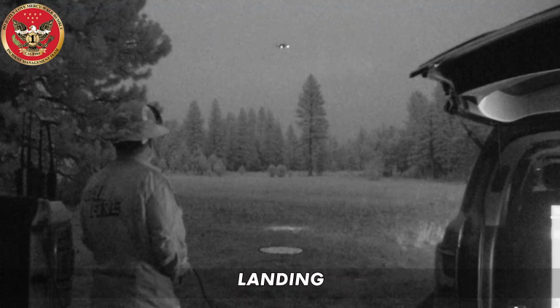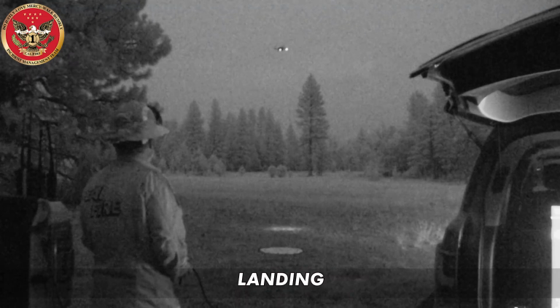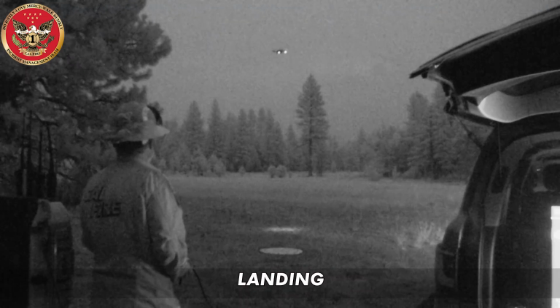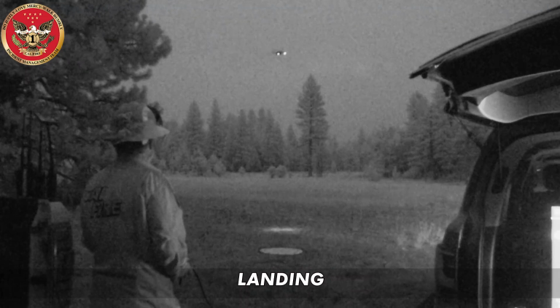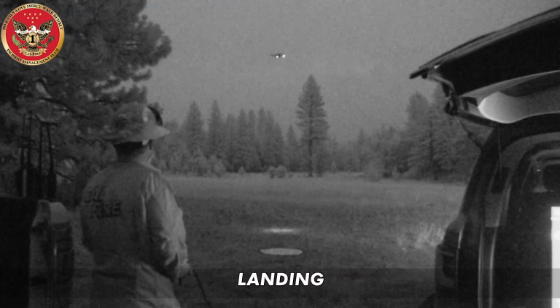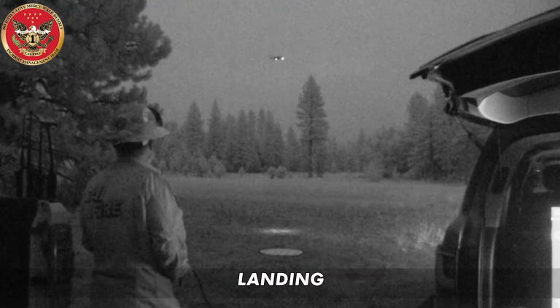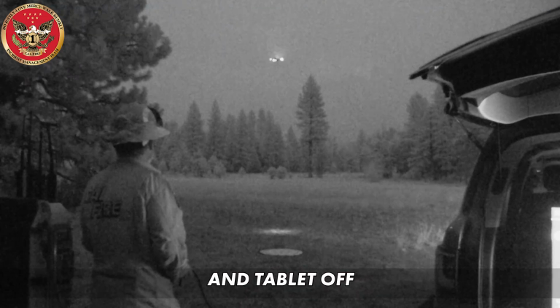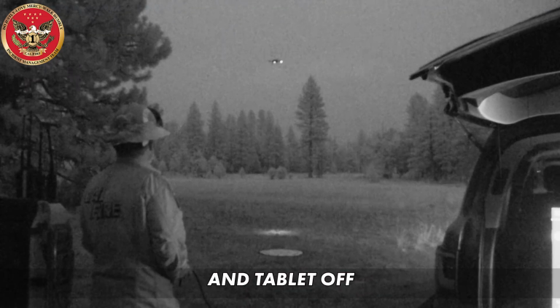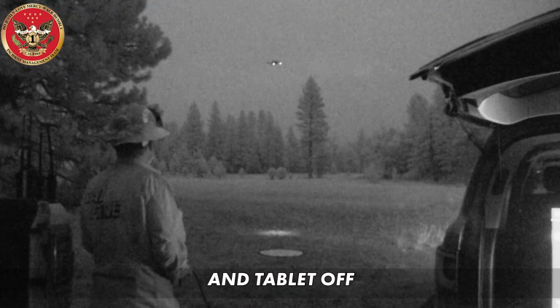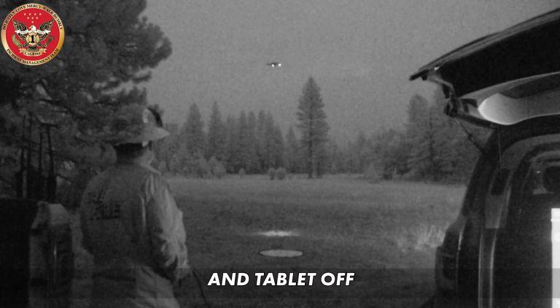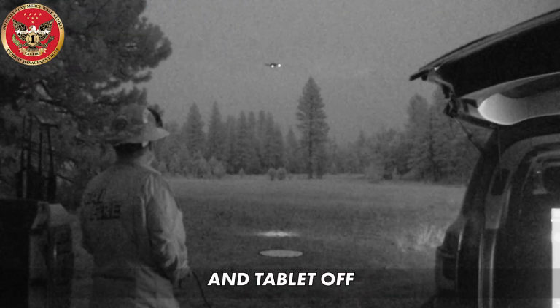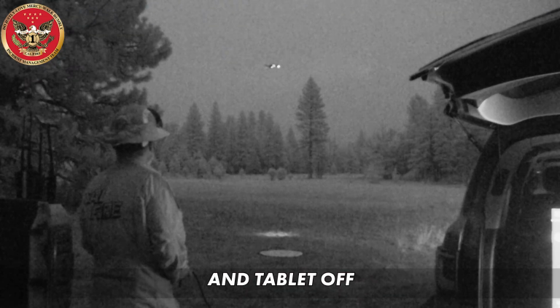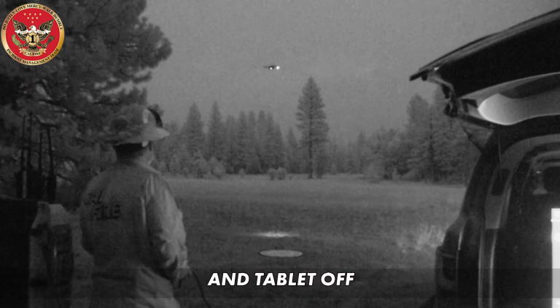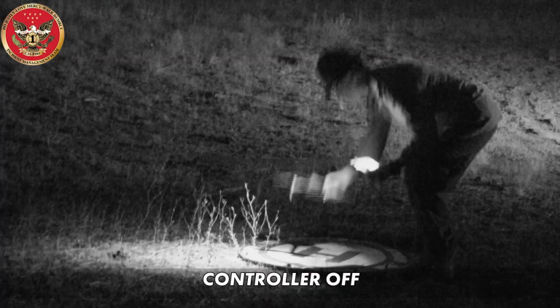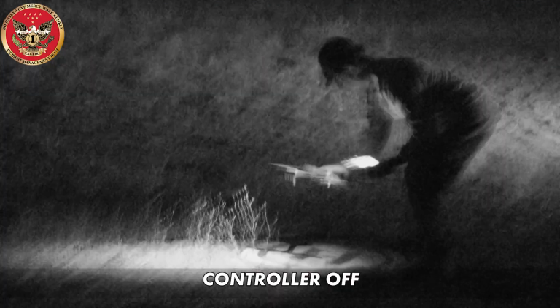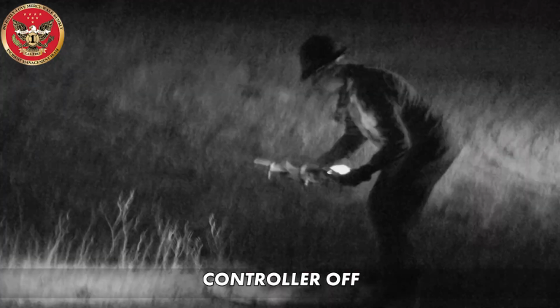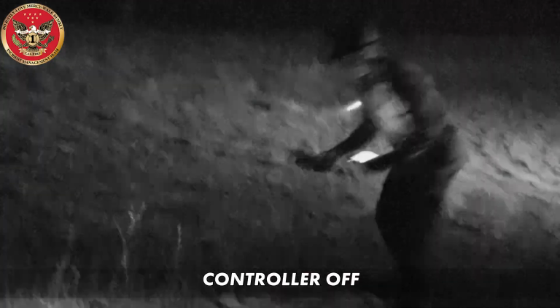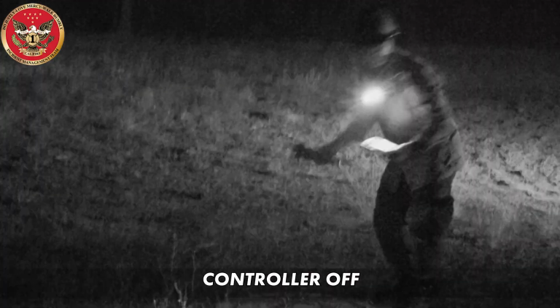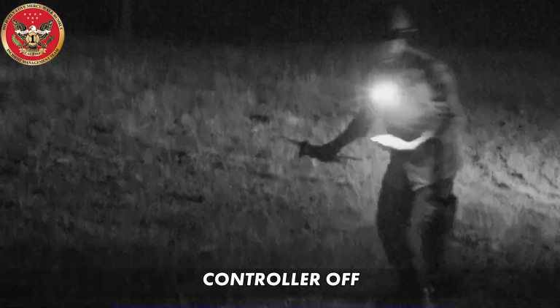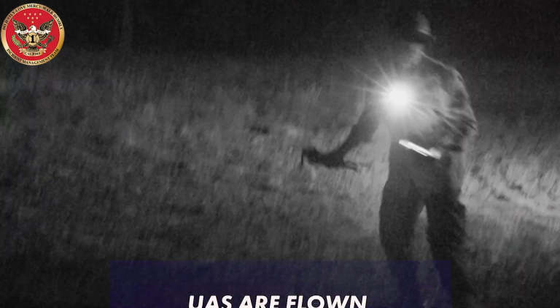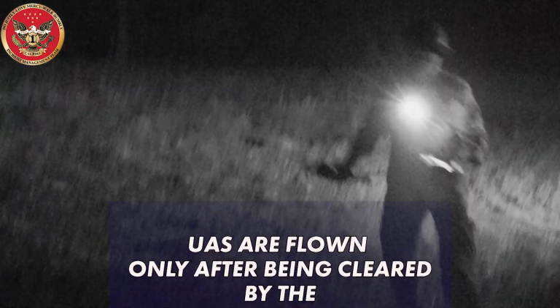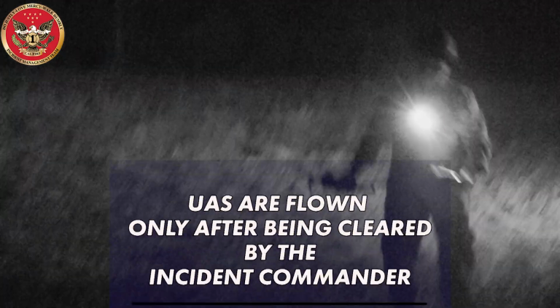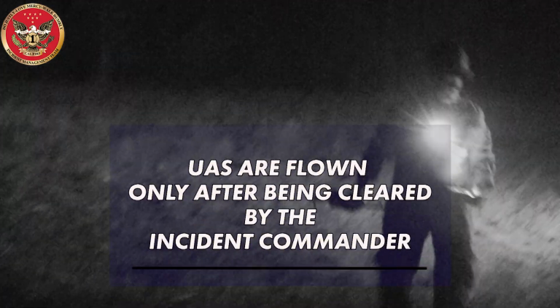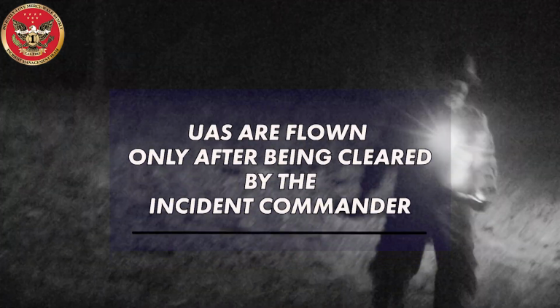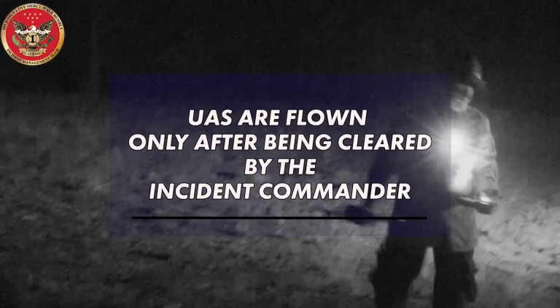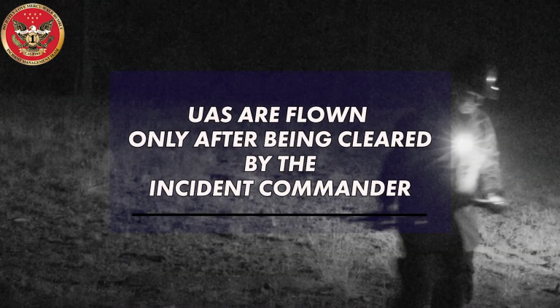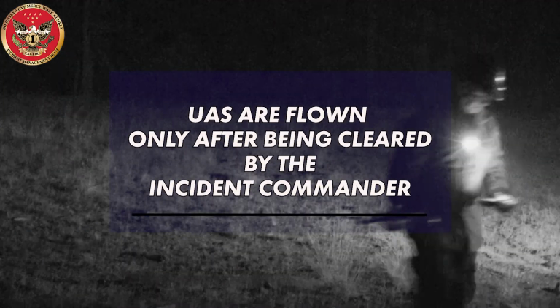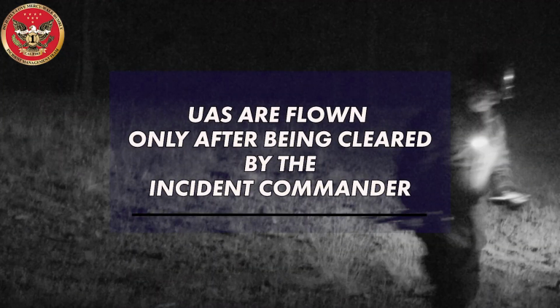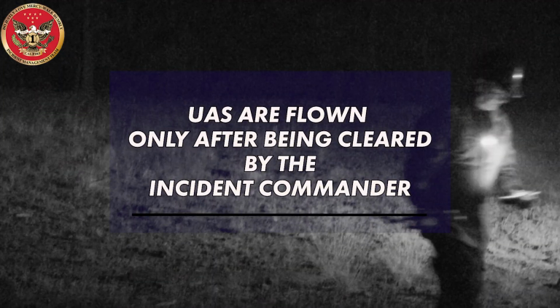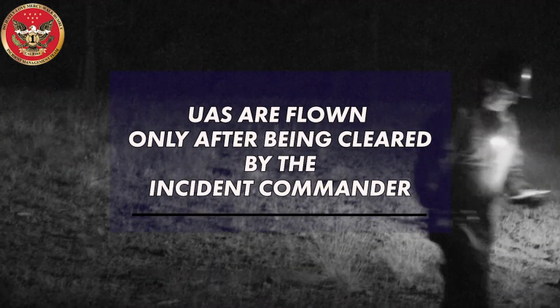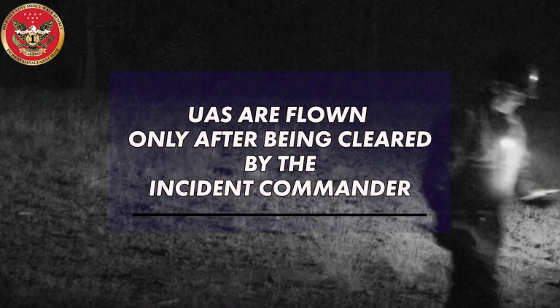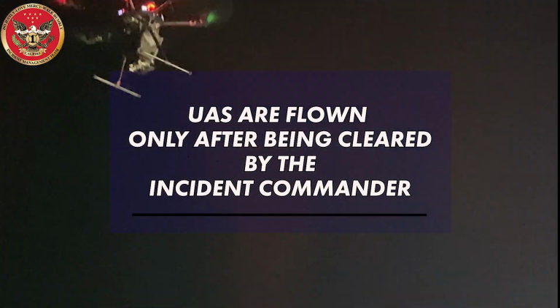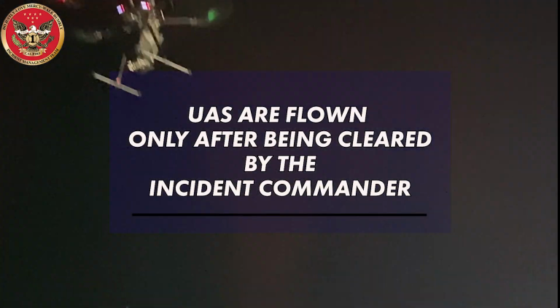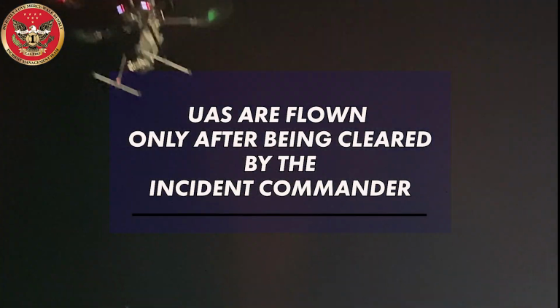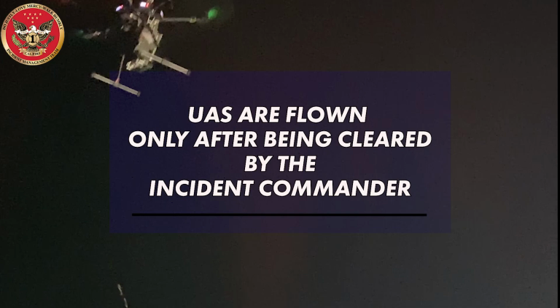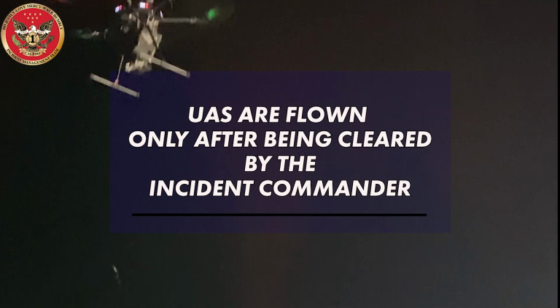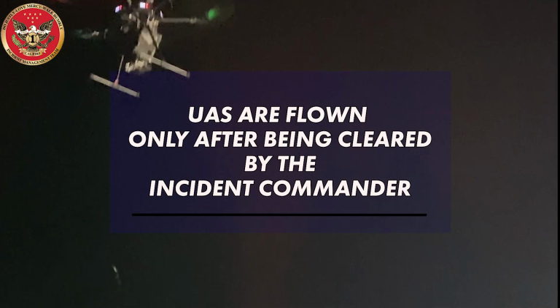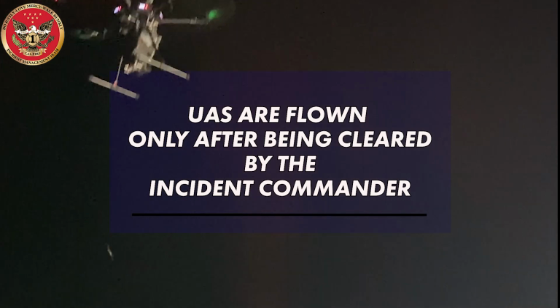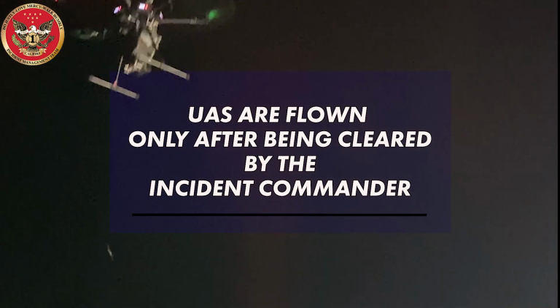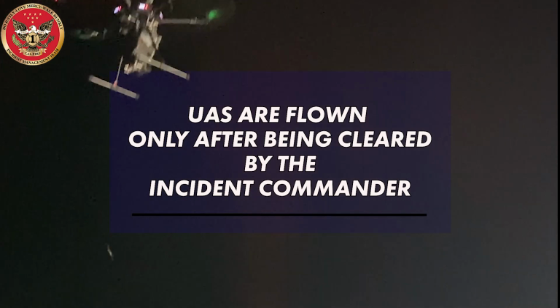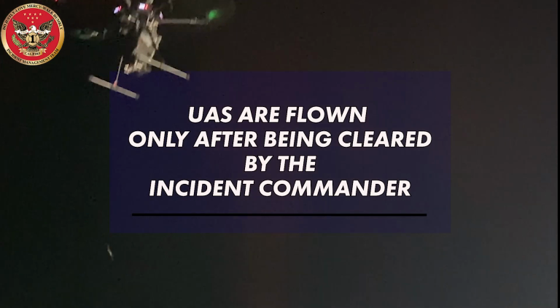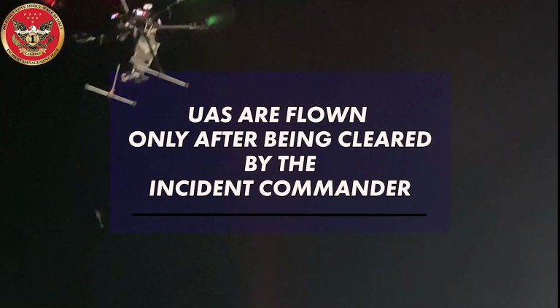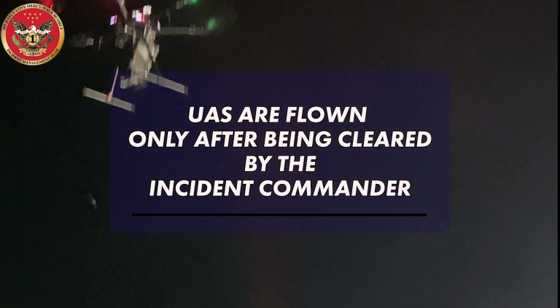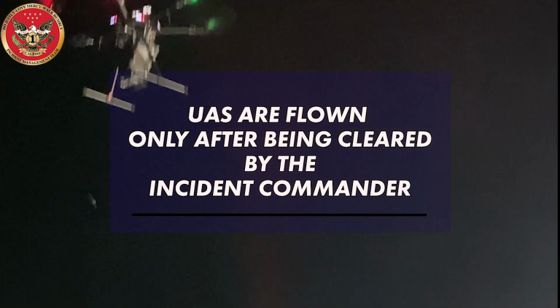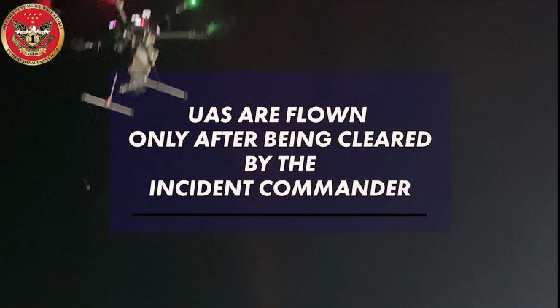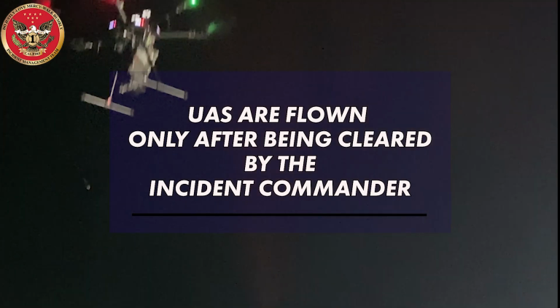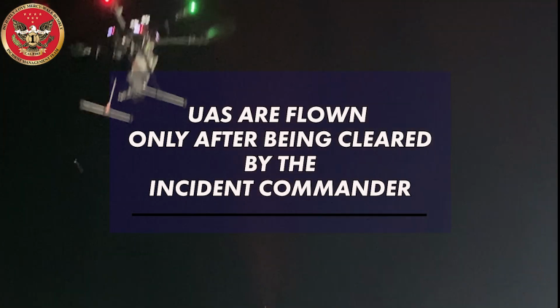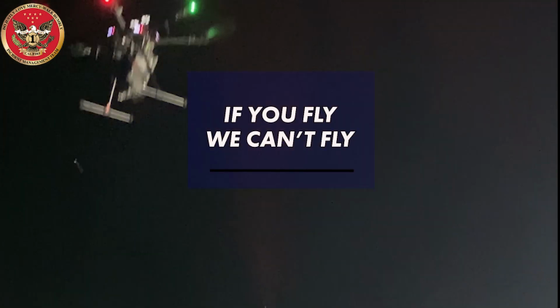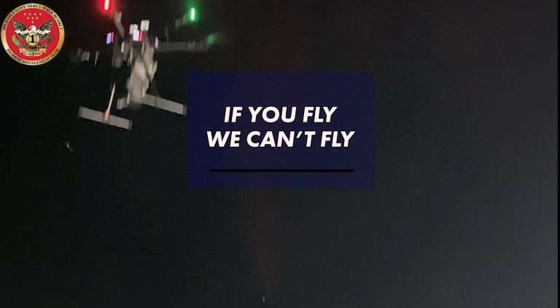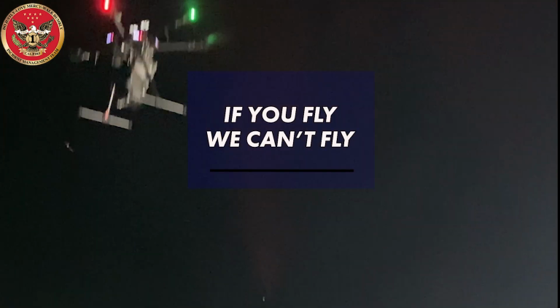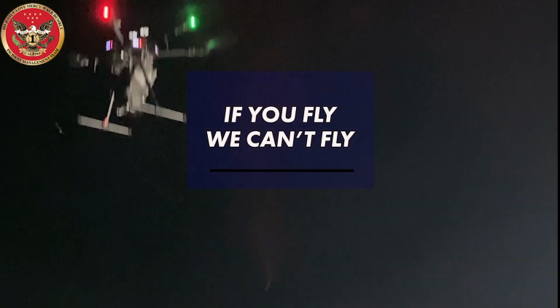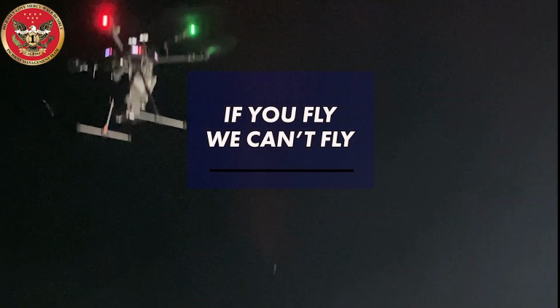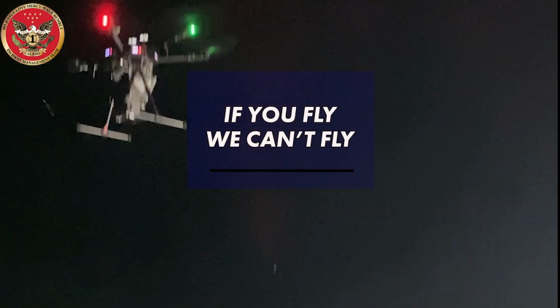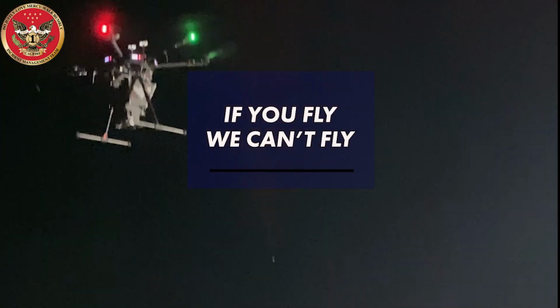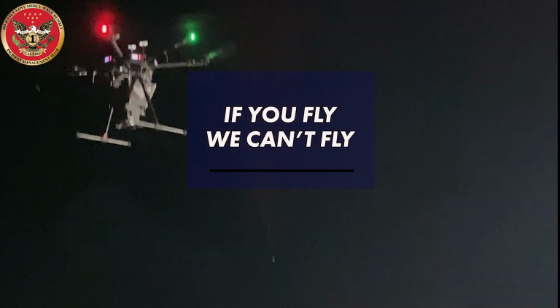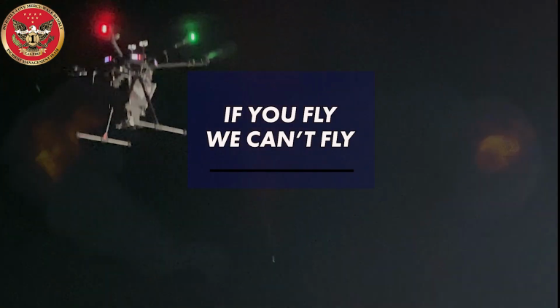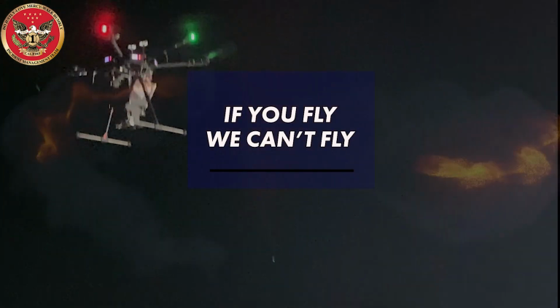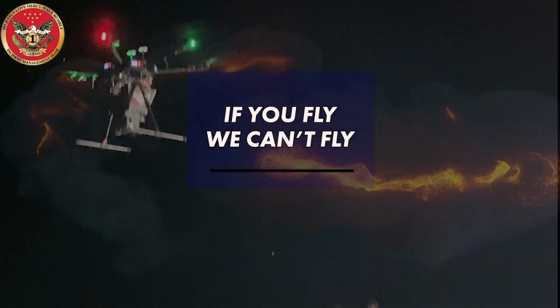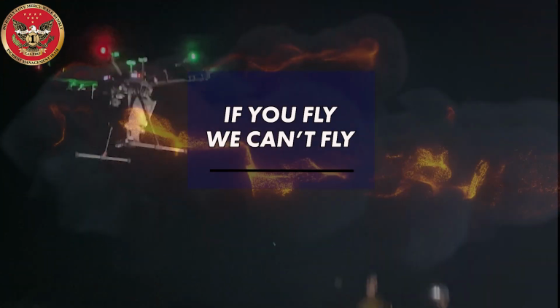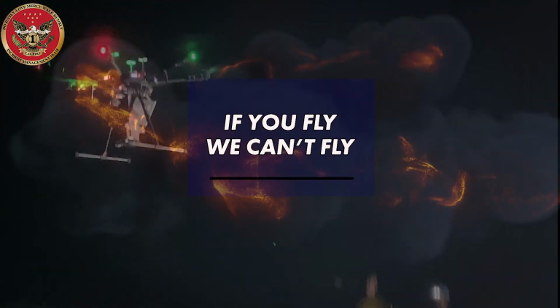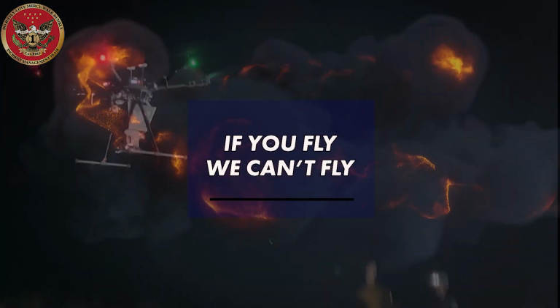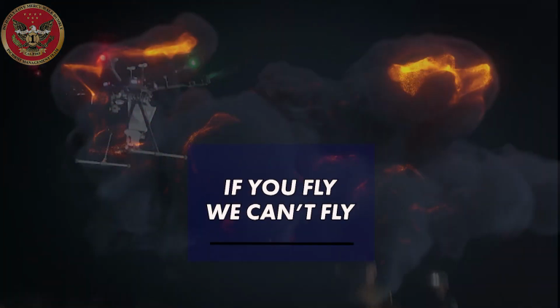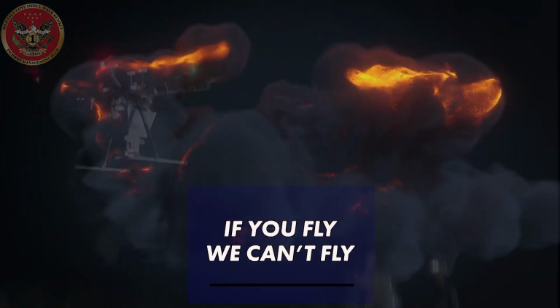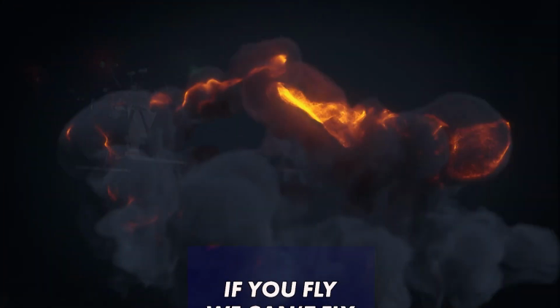Landing. Tablet off. Controller off. UAS are flown only after being cleared by the incident commander. If you fly, we can't fly.